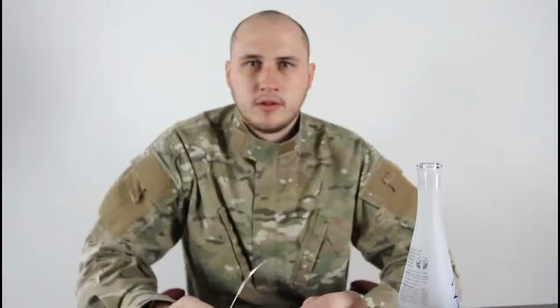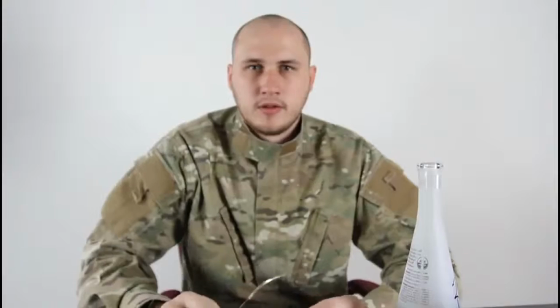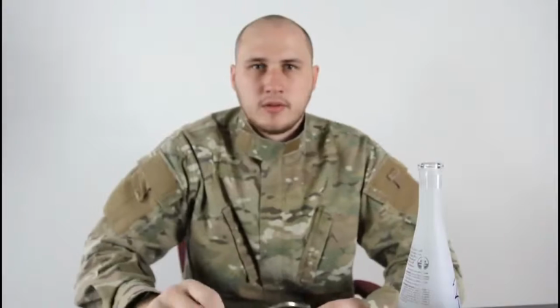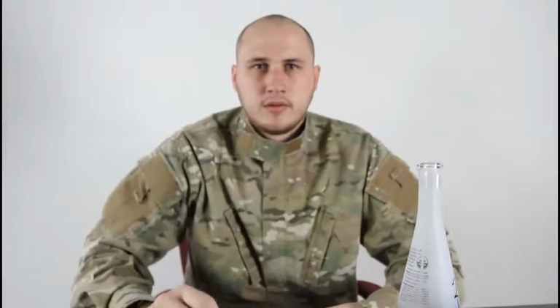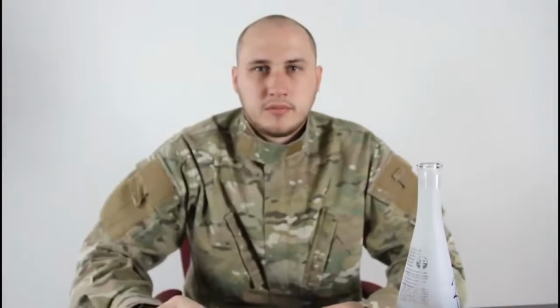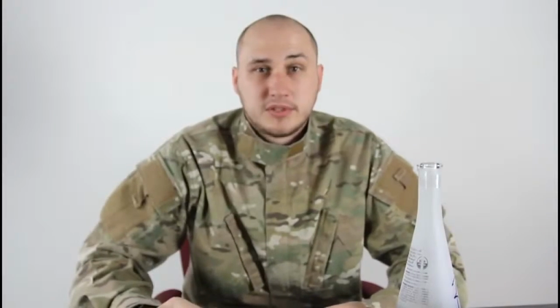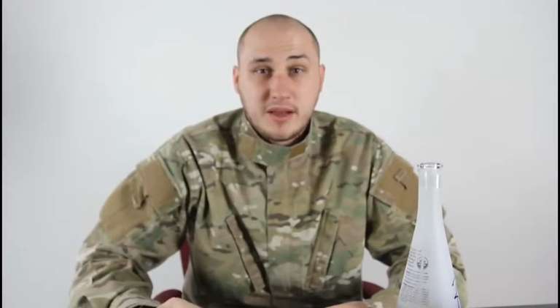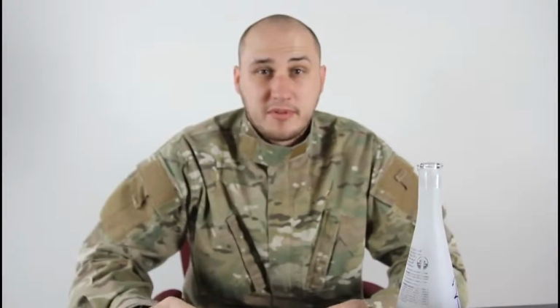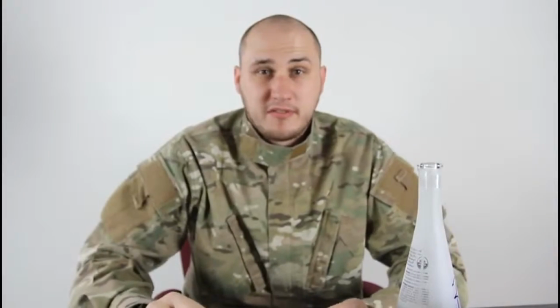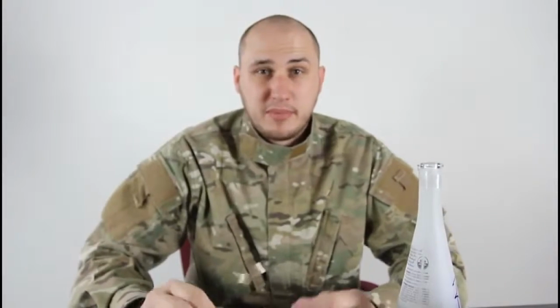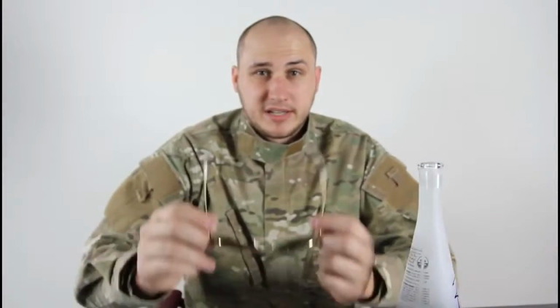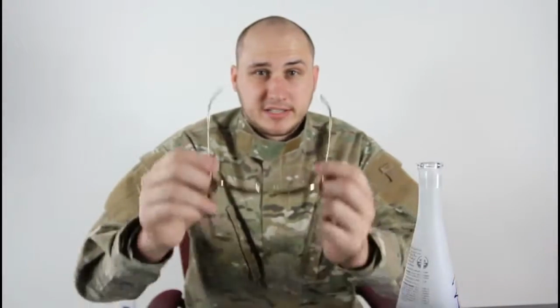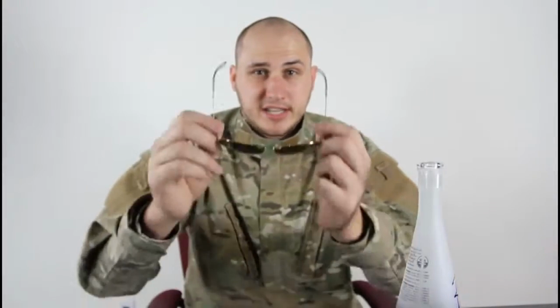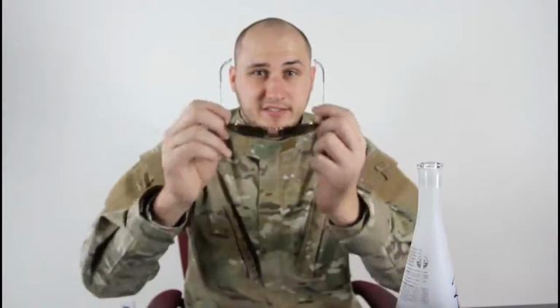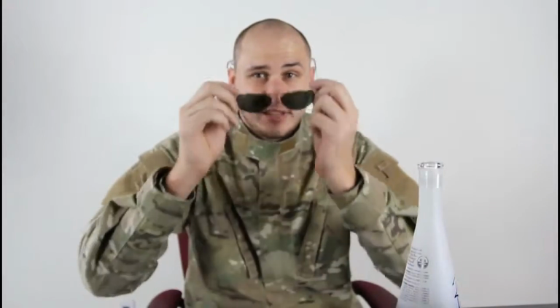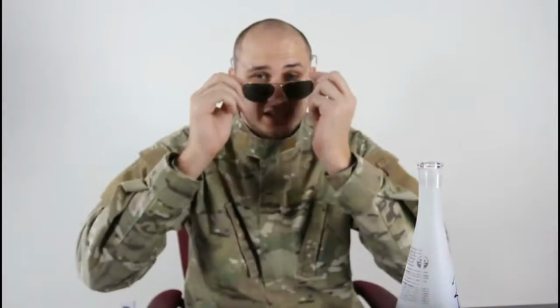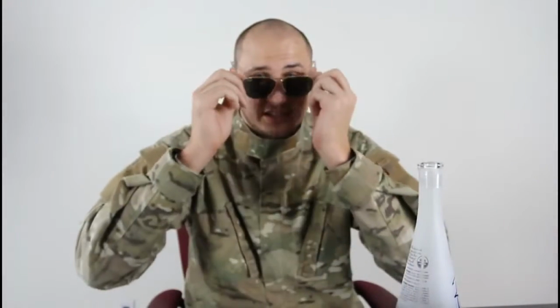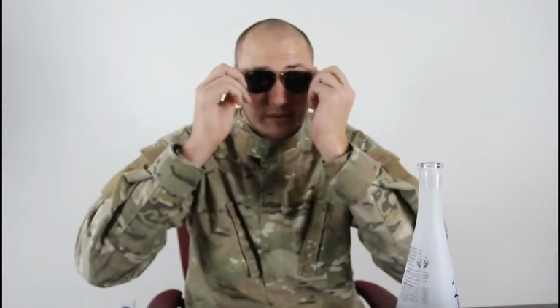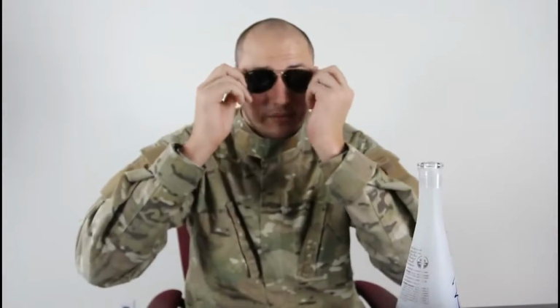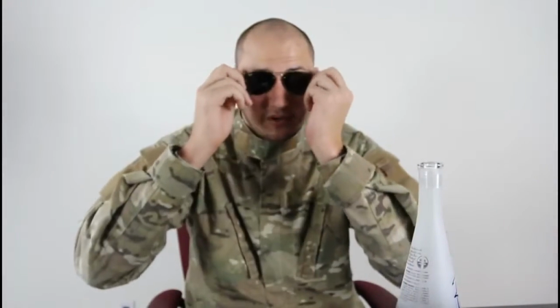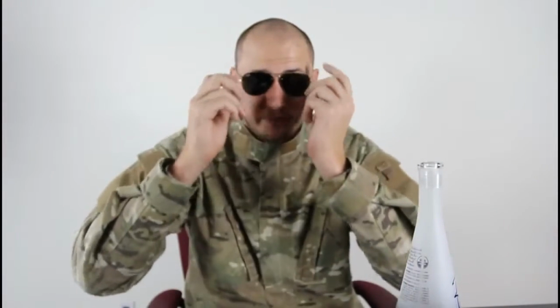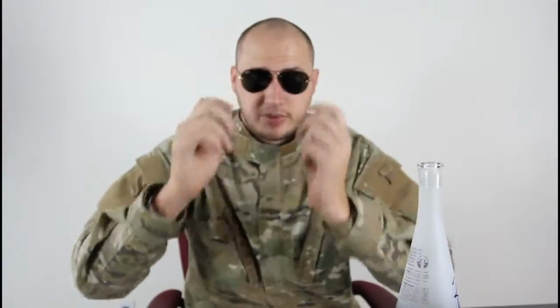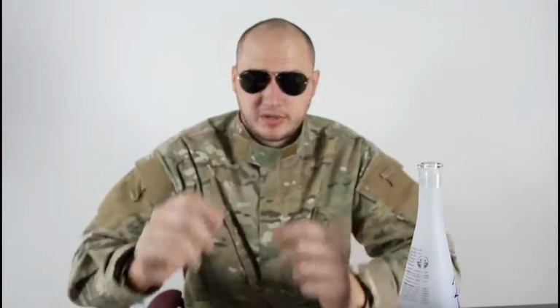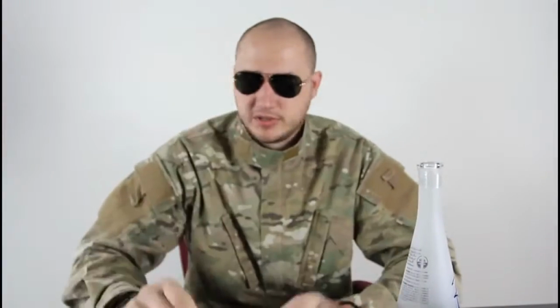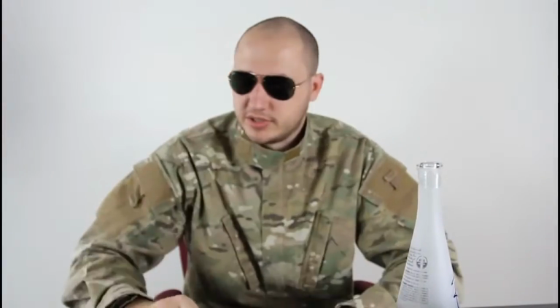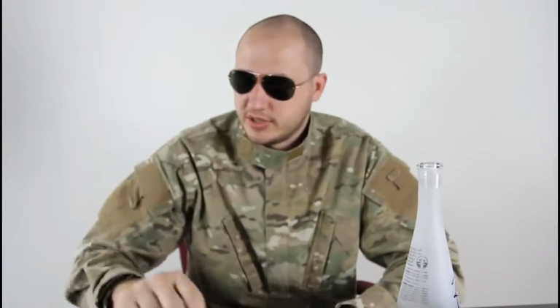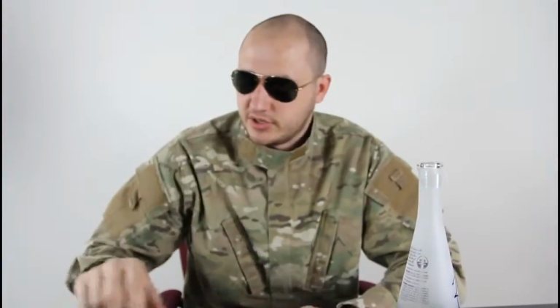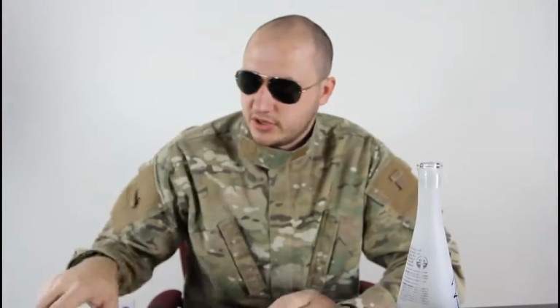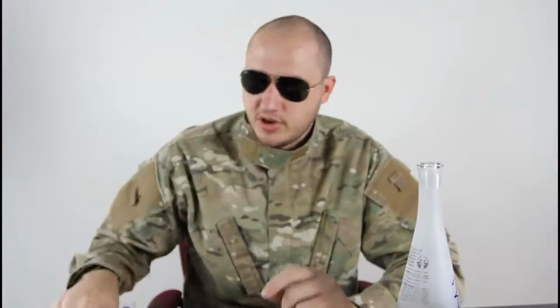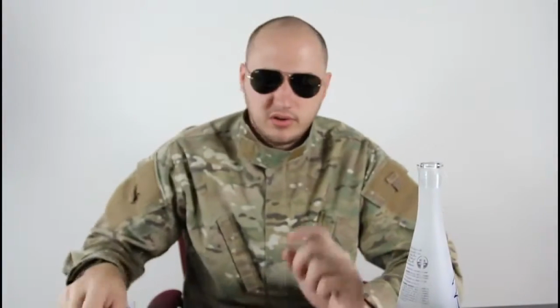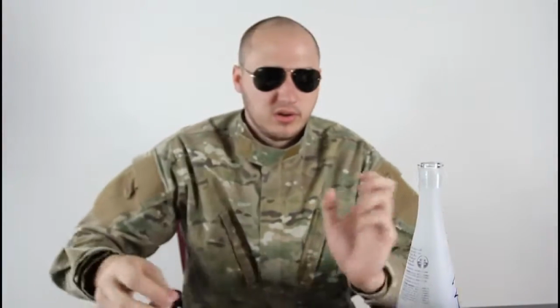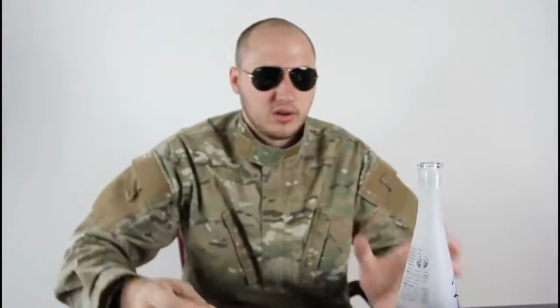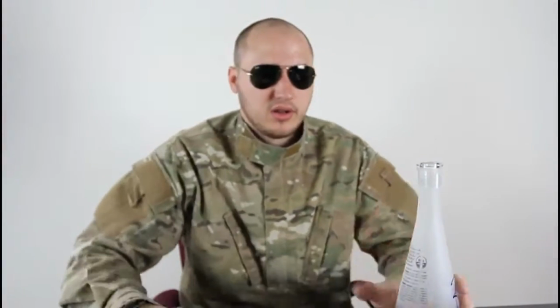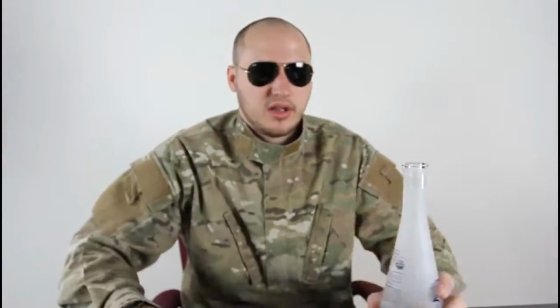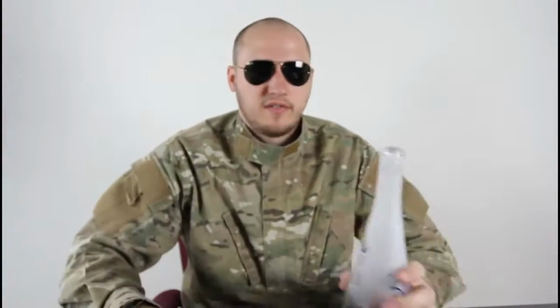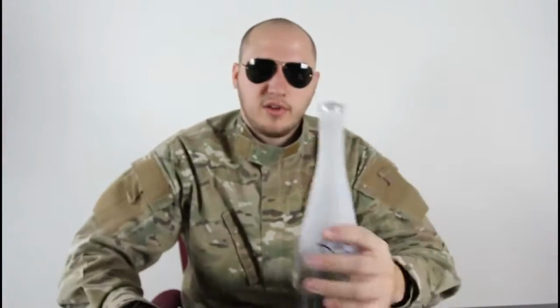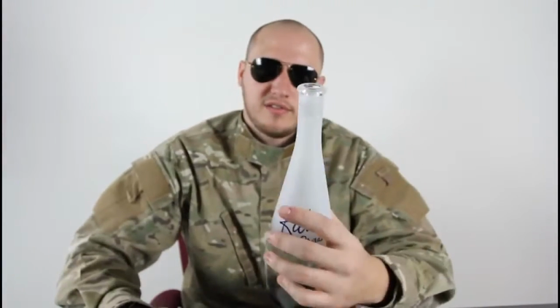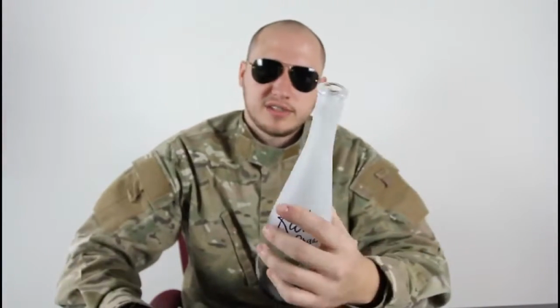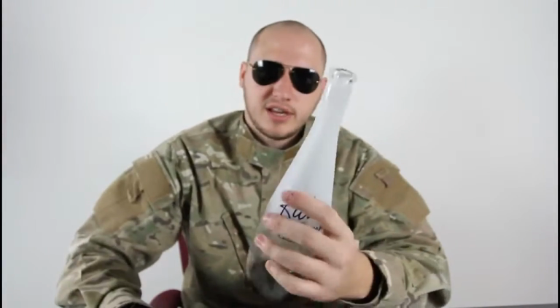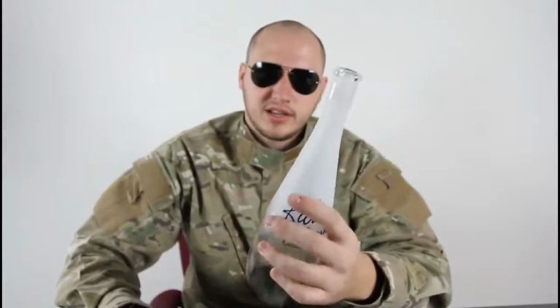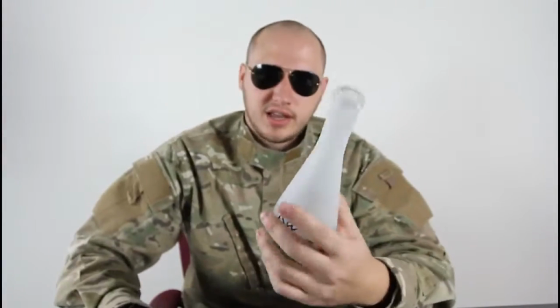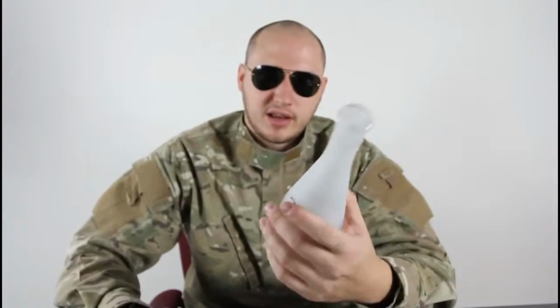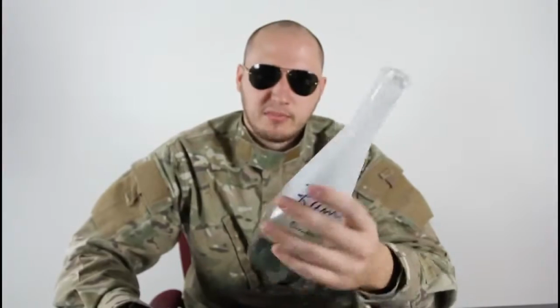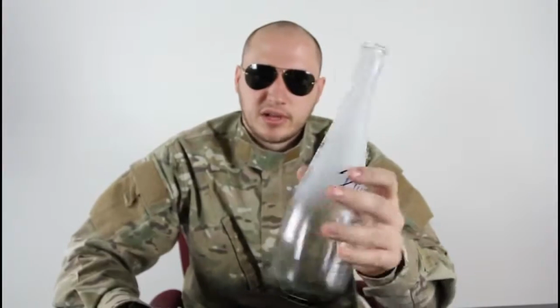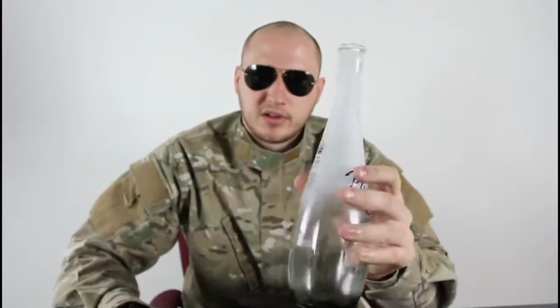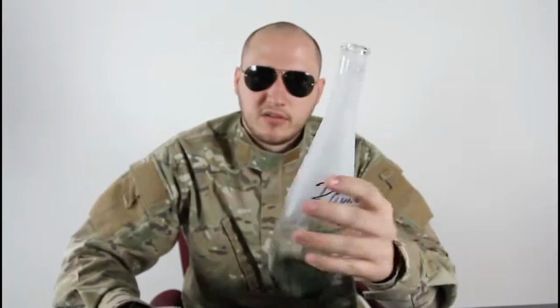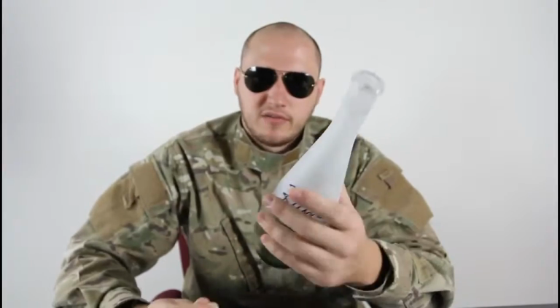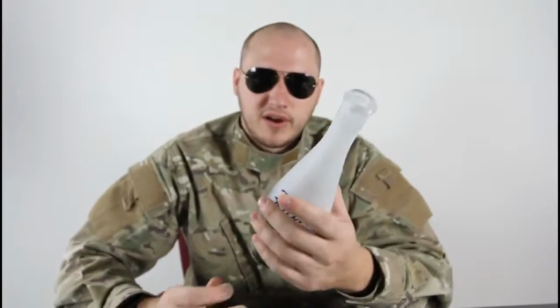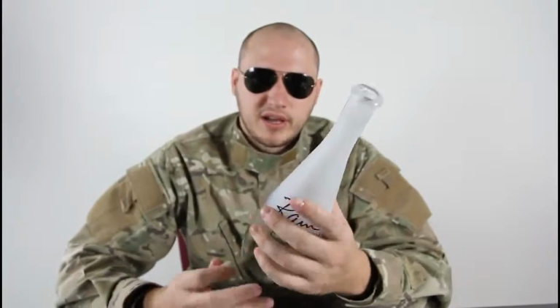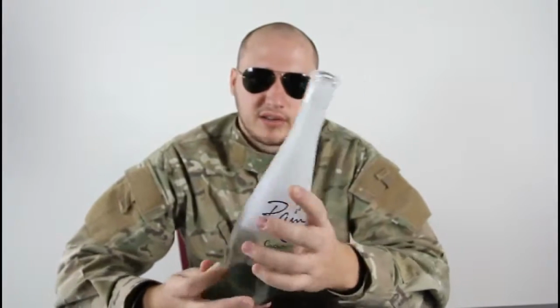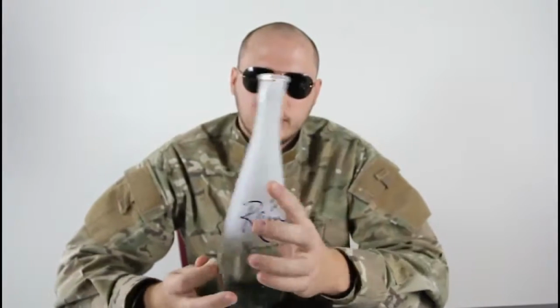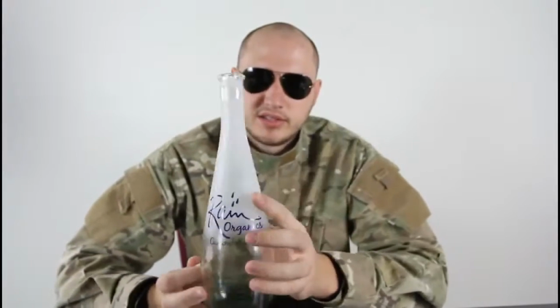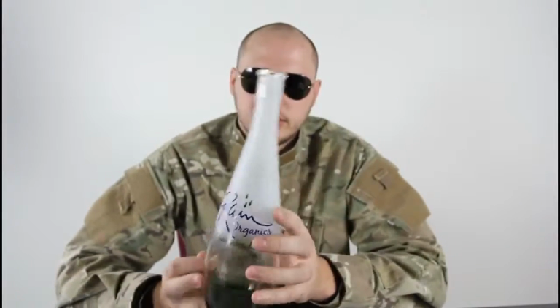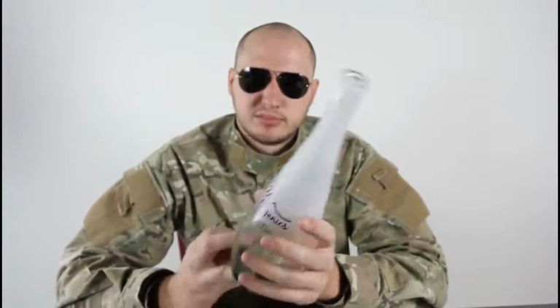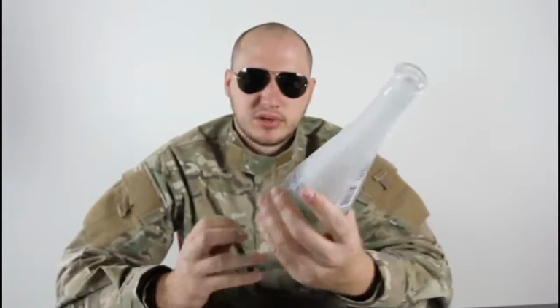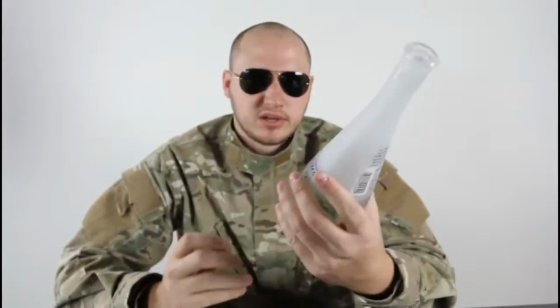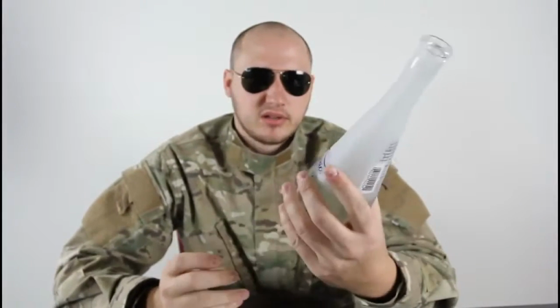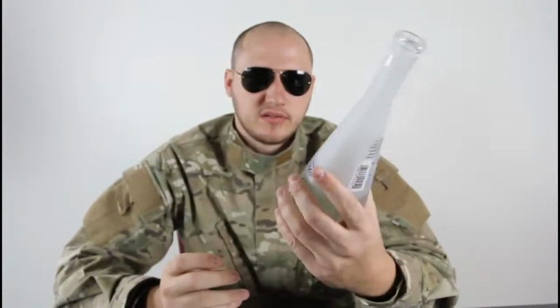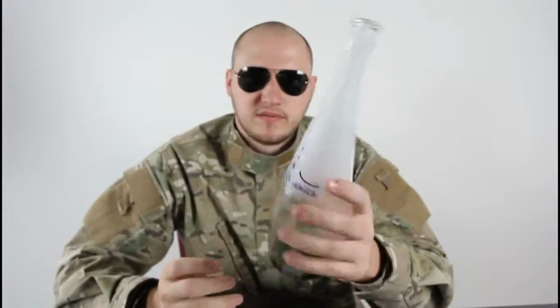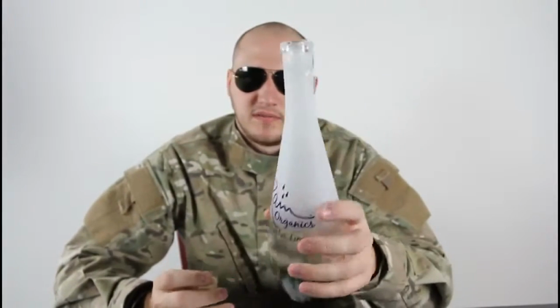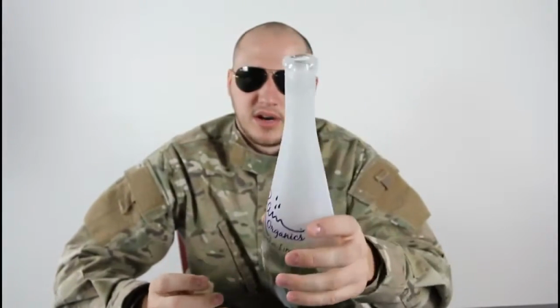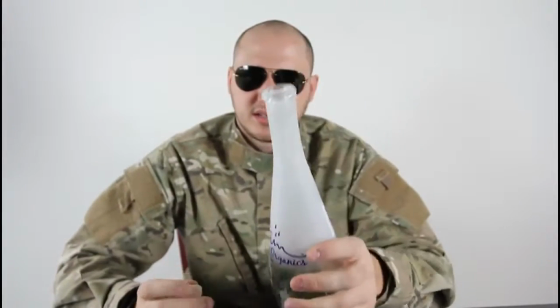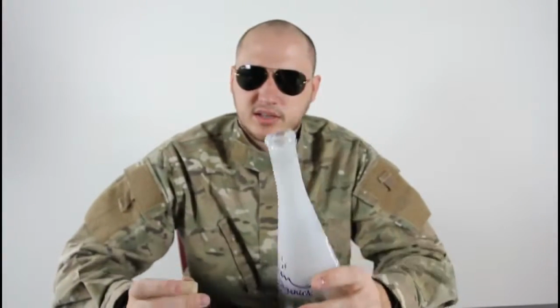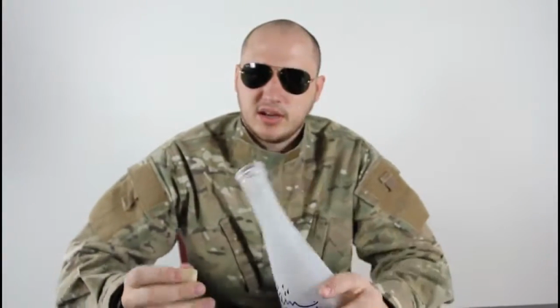What's up everybody? Safety is number one priority. Have you ever had a bottle of wine? This is a bottle of vodka.